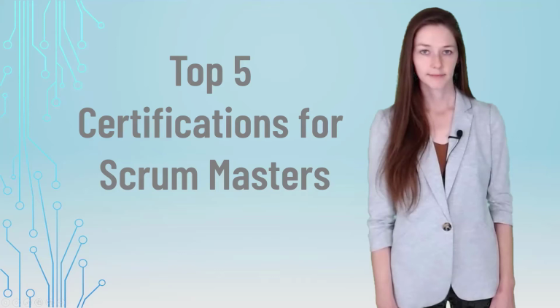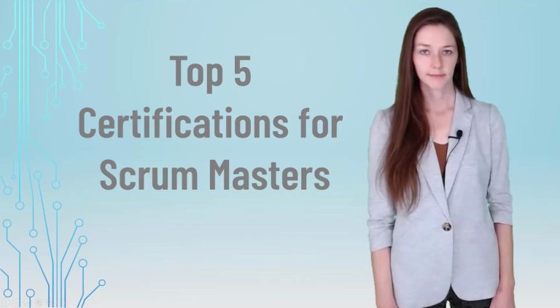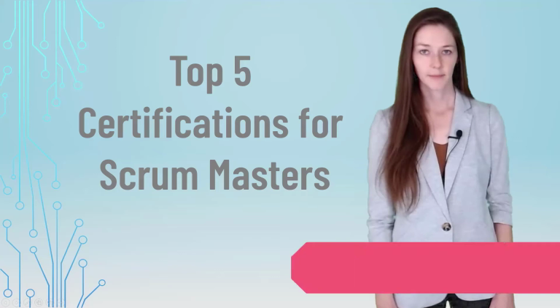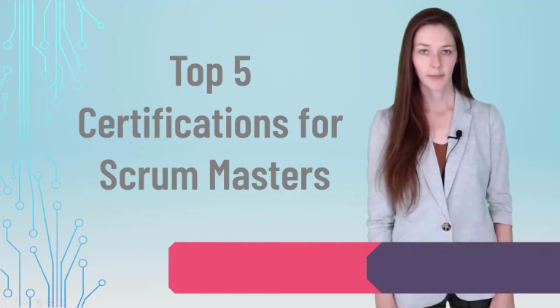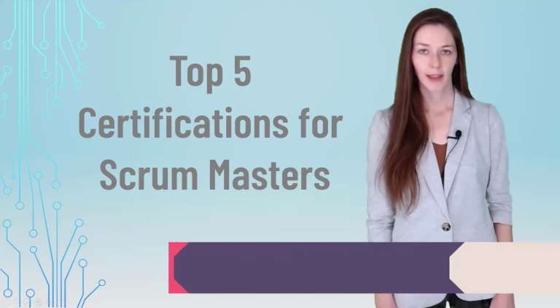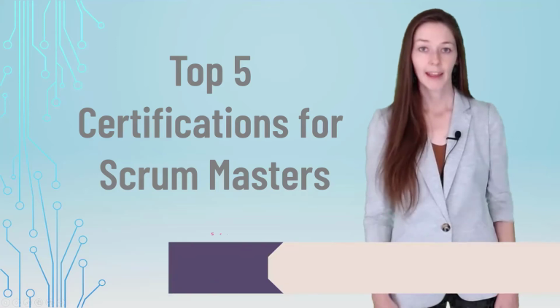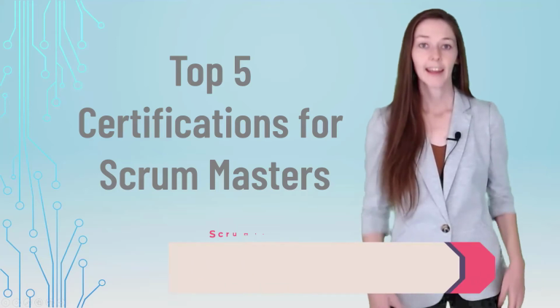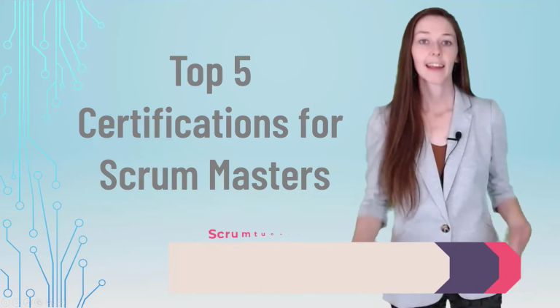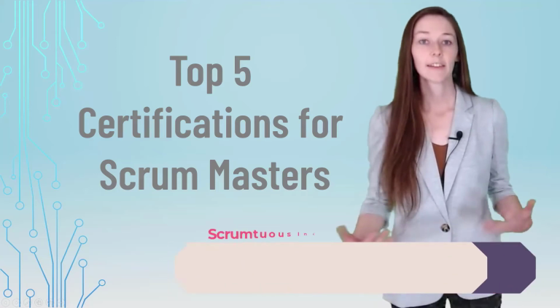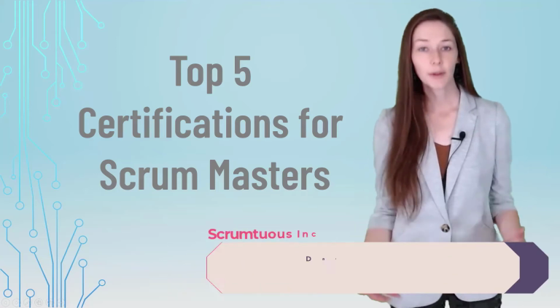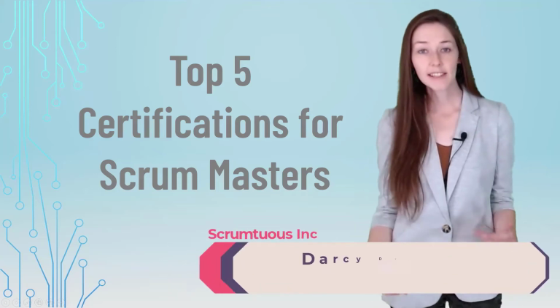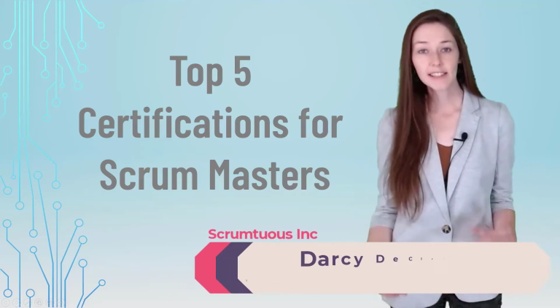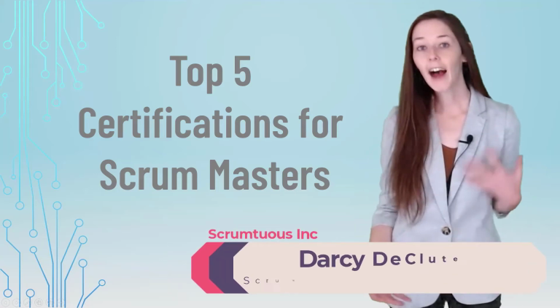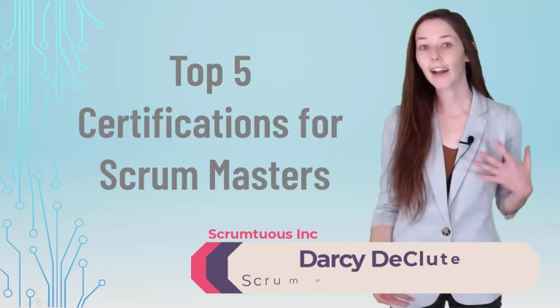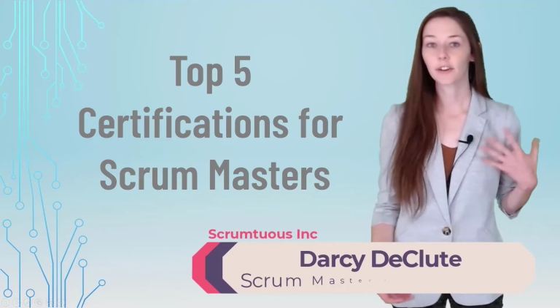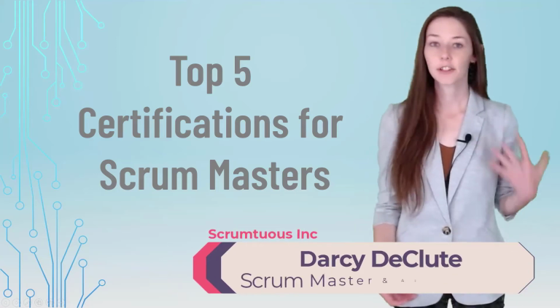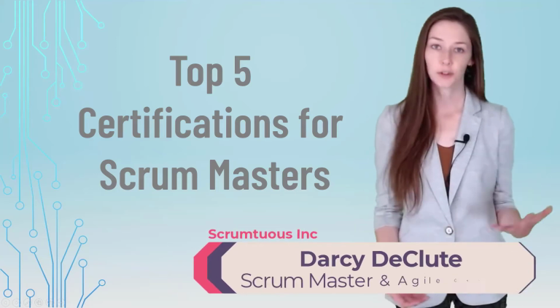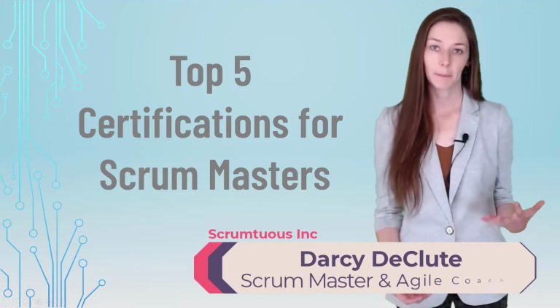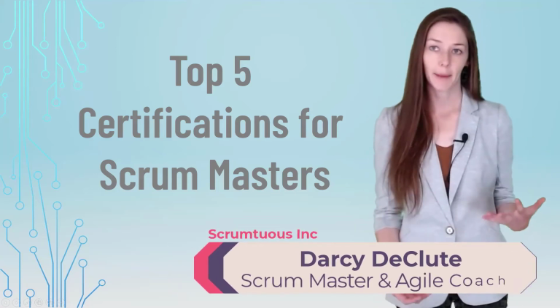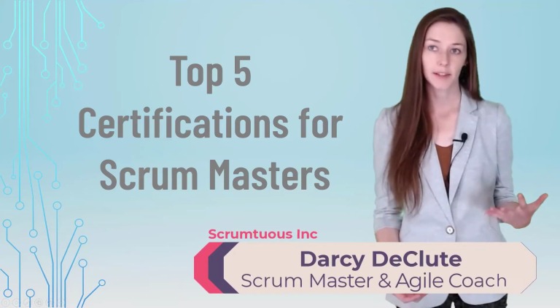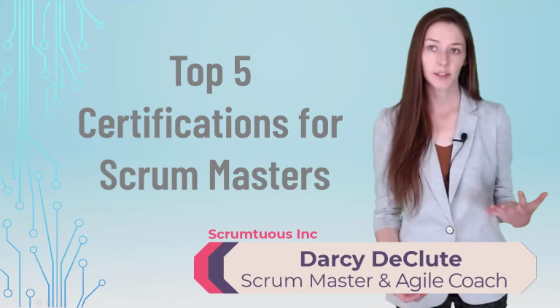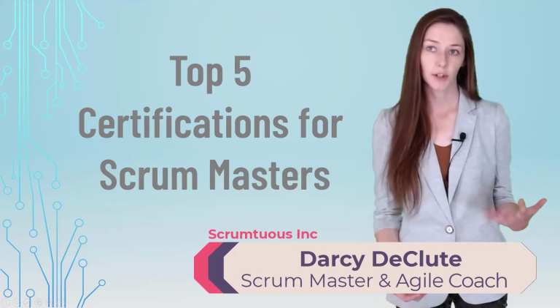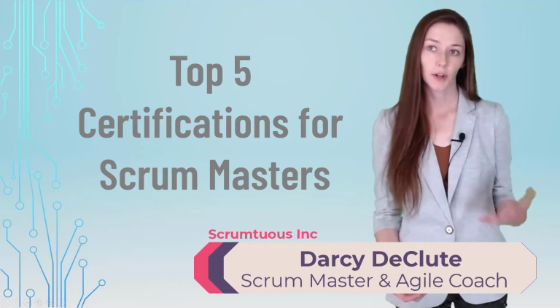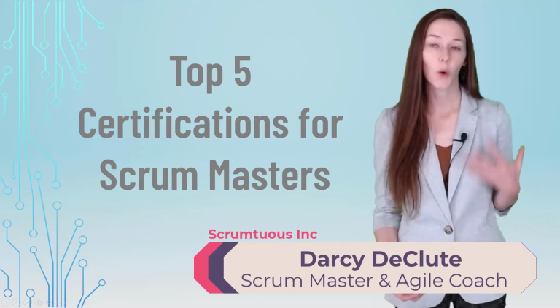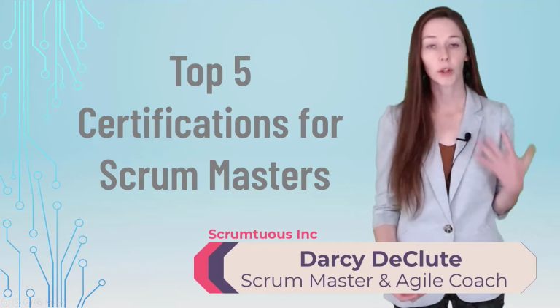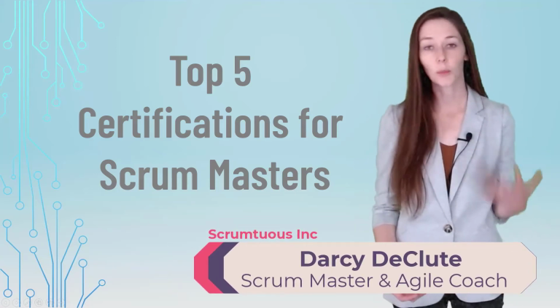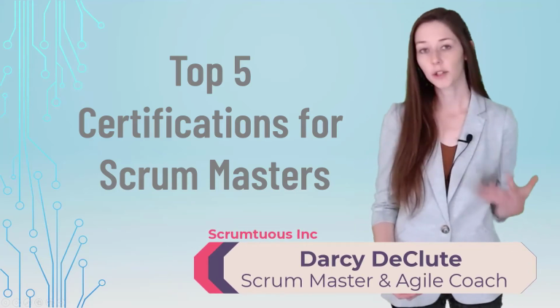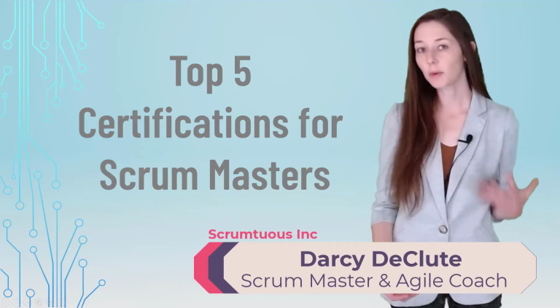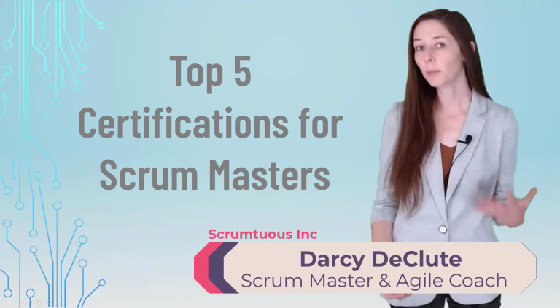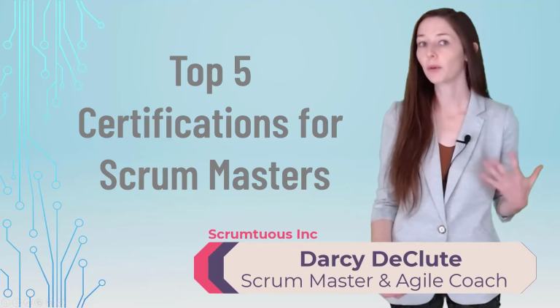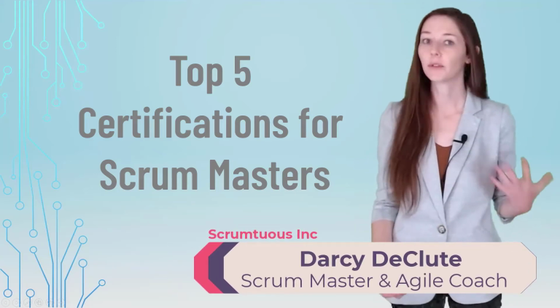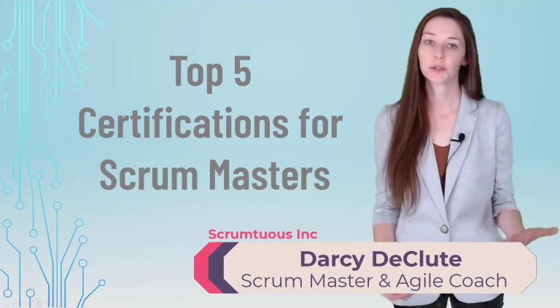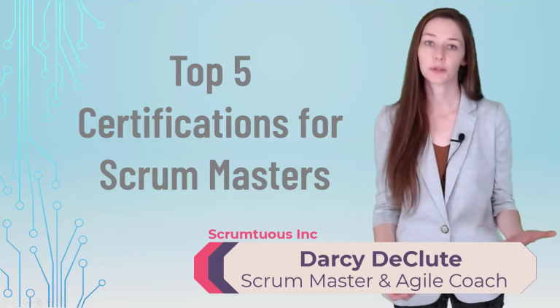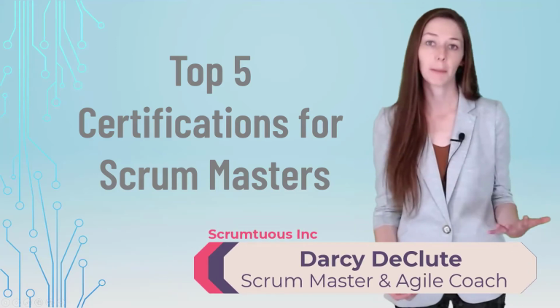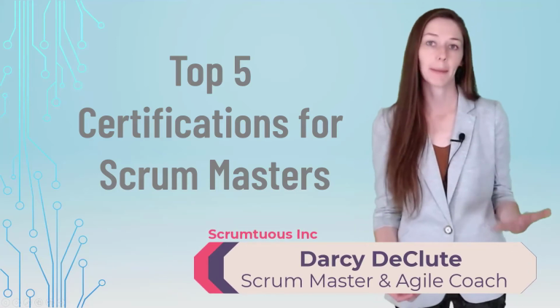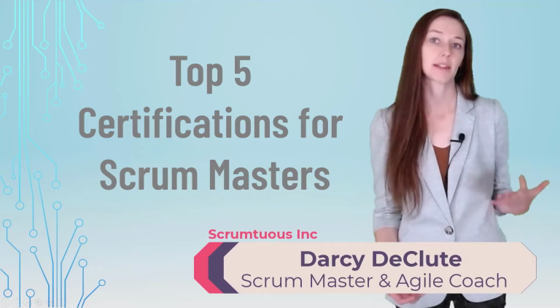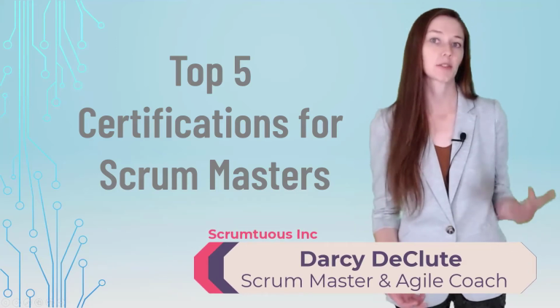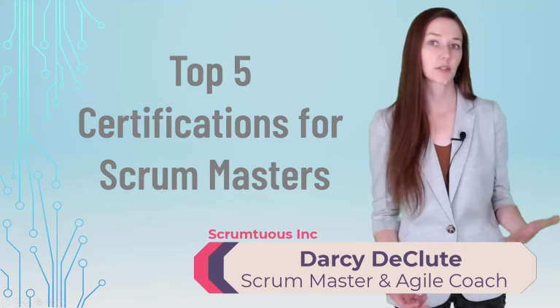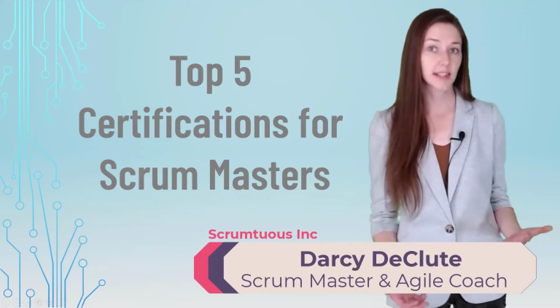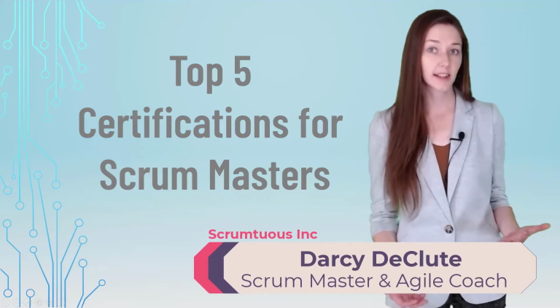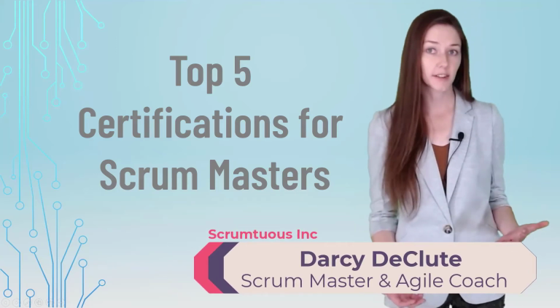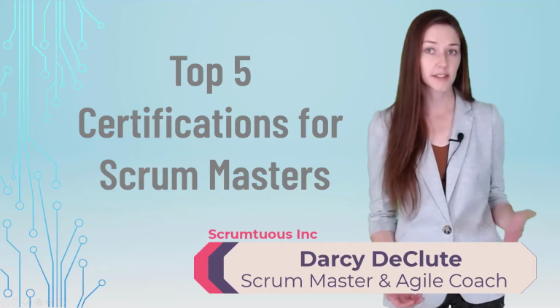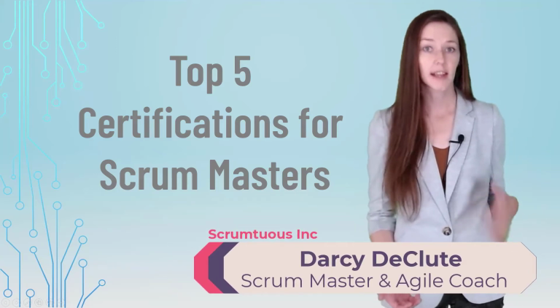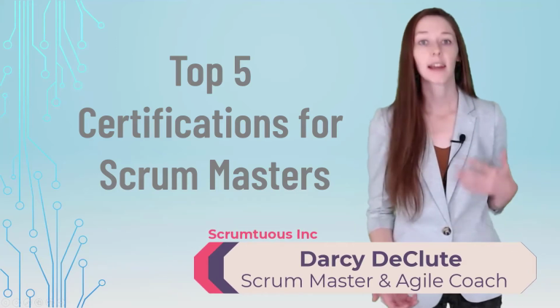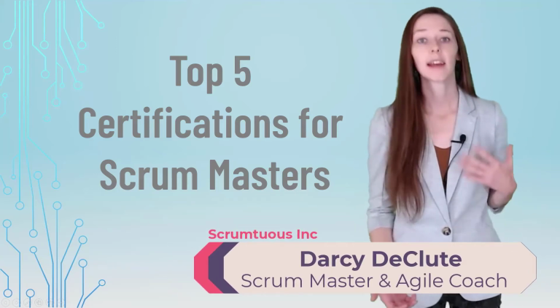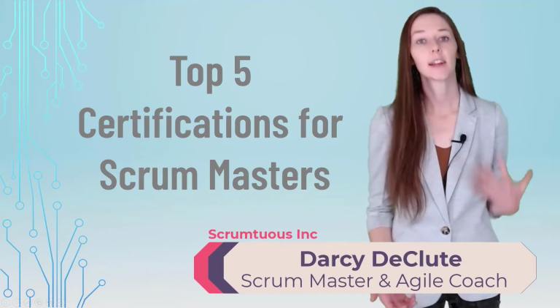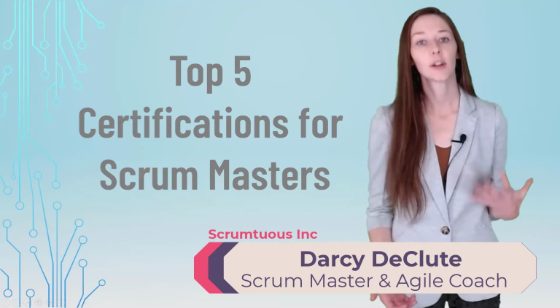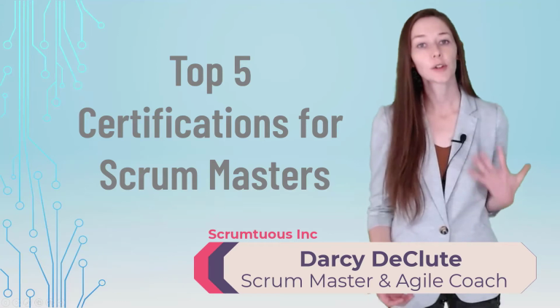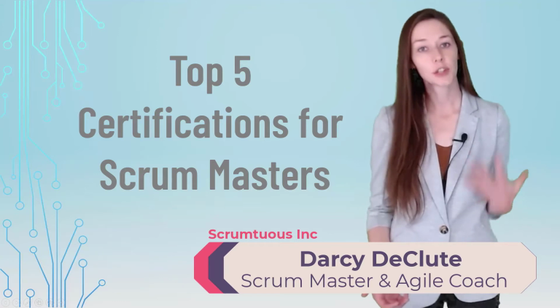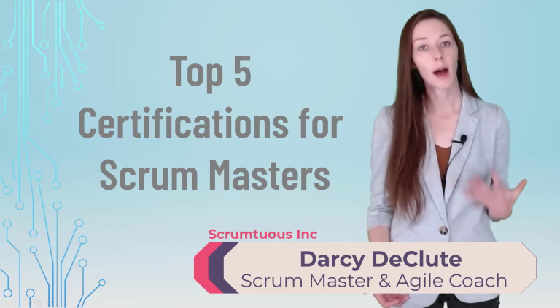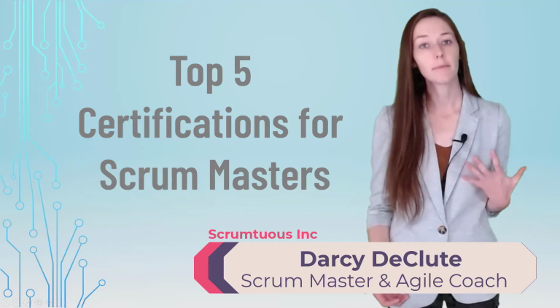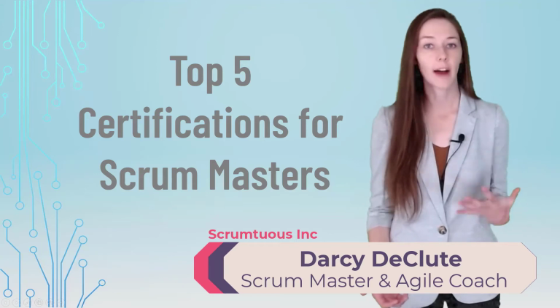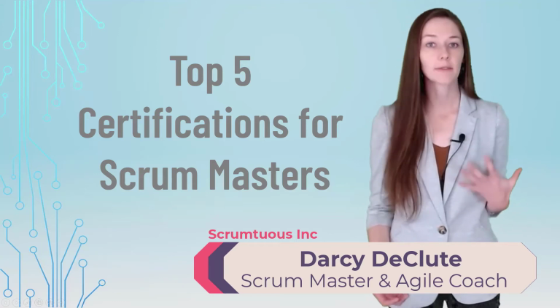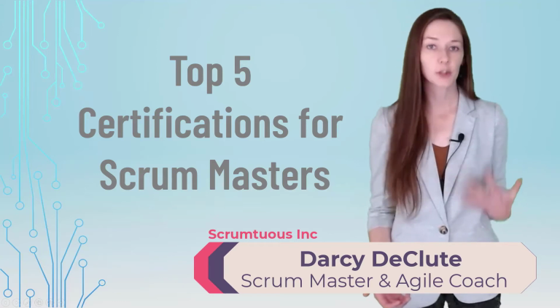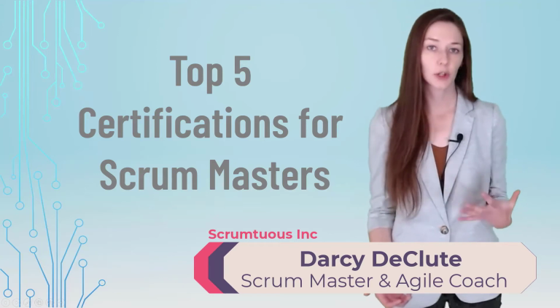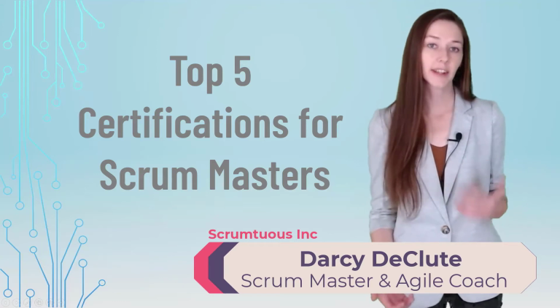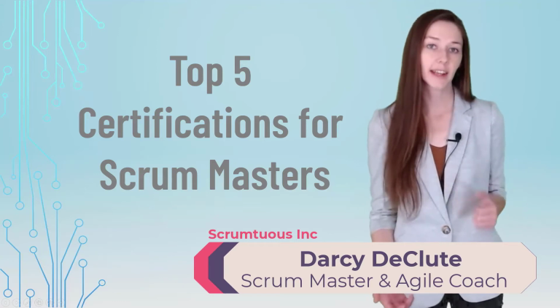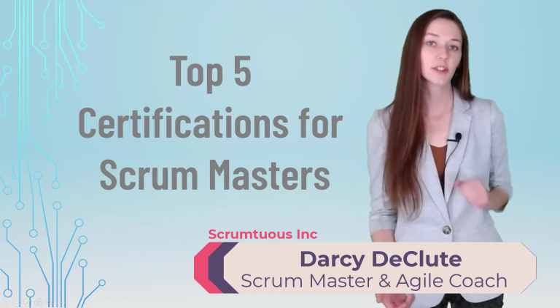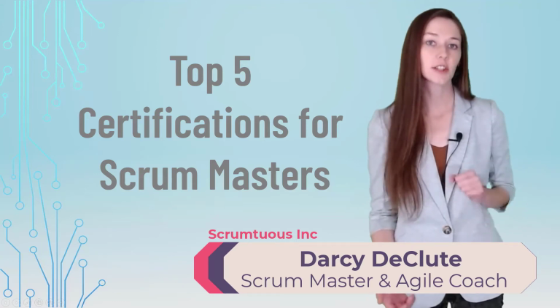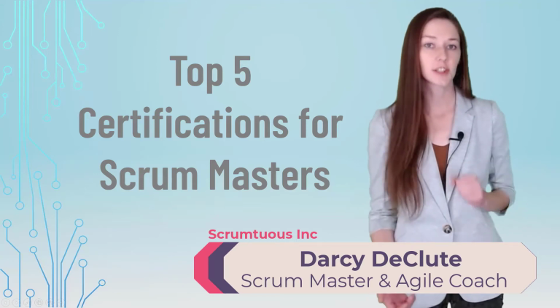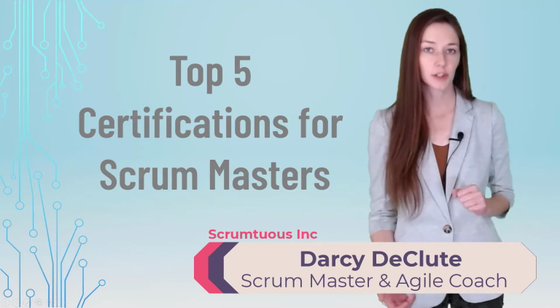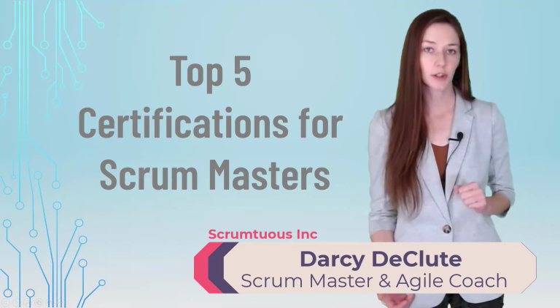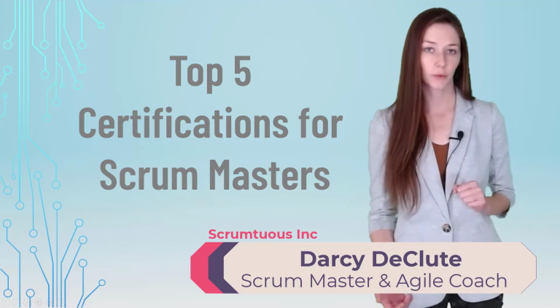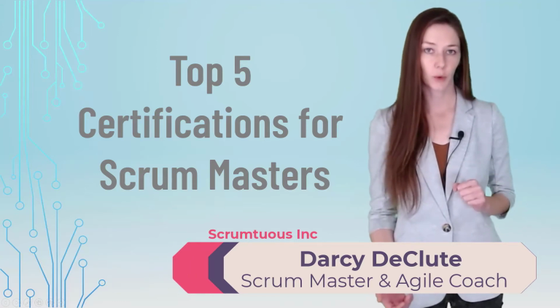If you need to hire a Scrum Master, or you want to improve your Scrum Master skills, here are the top five certifications to look for.